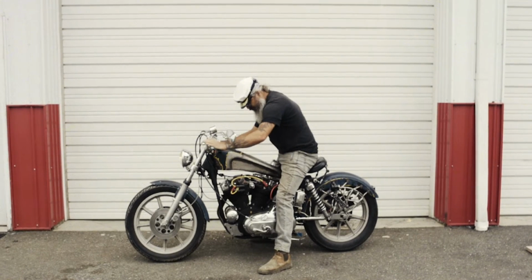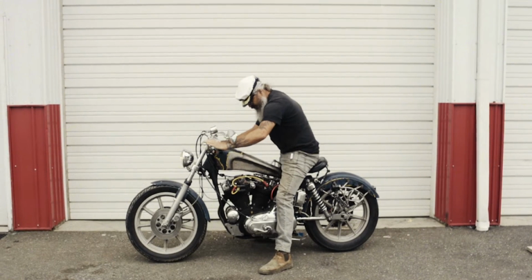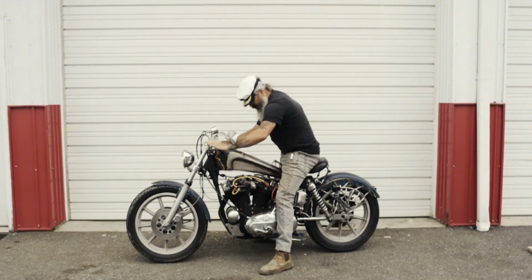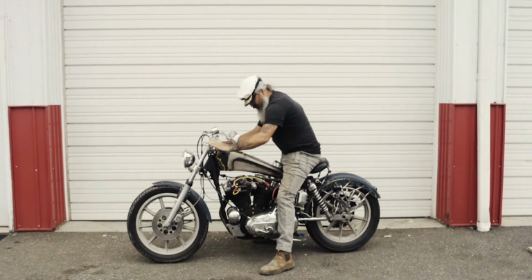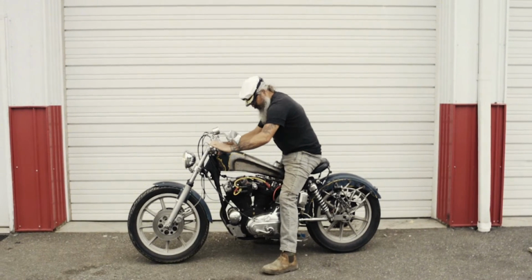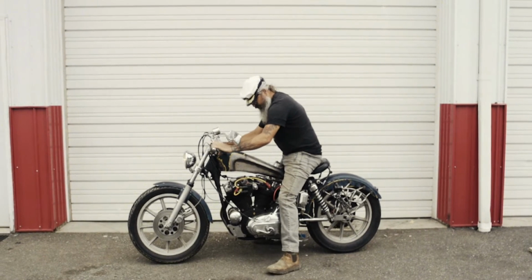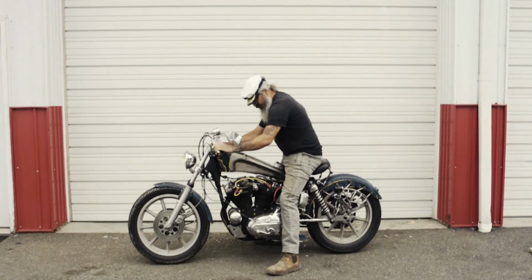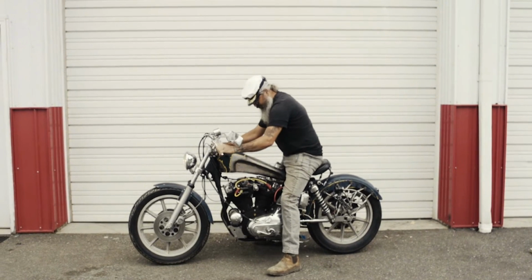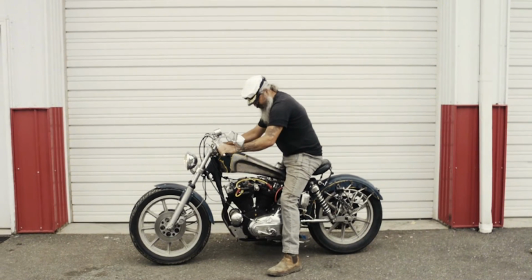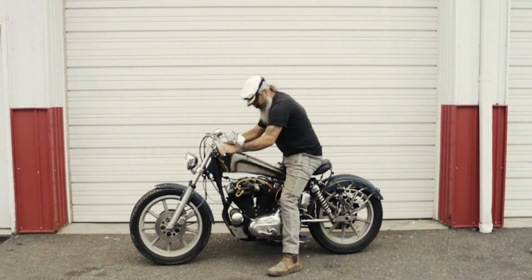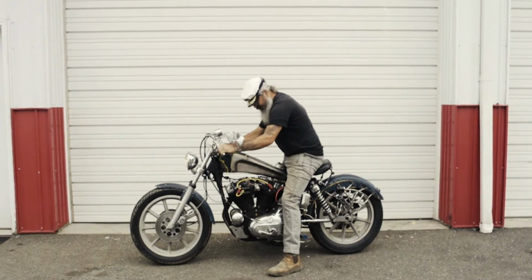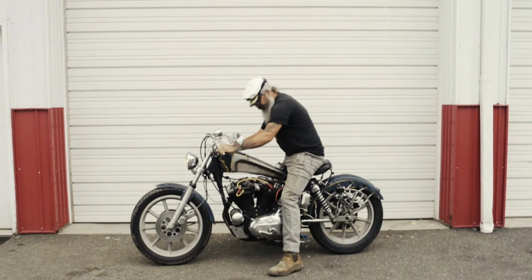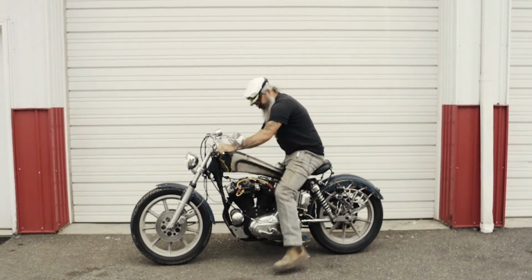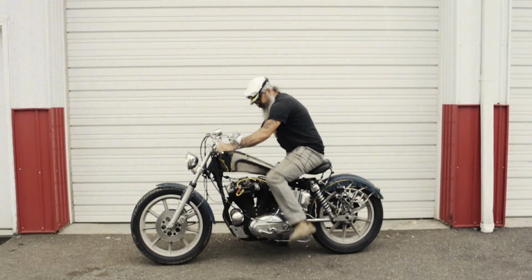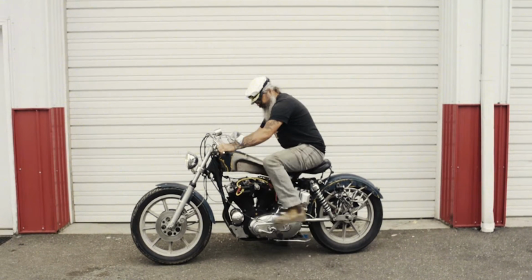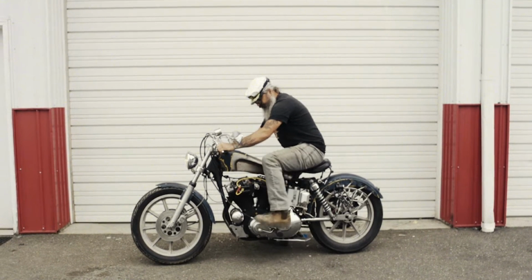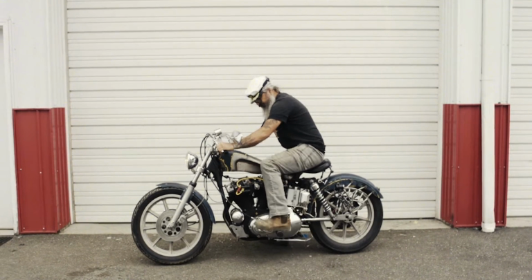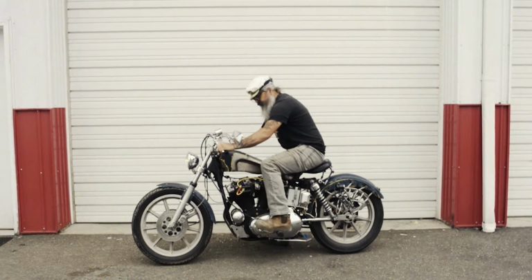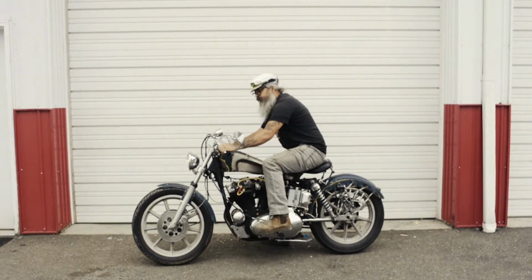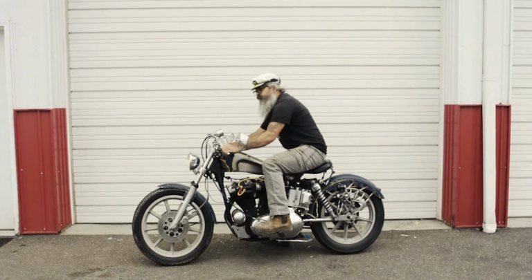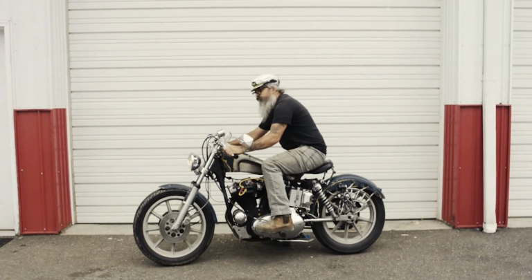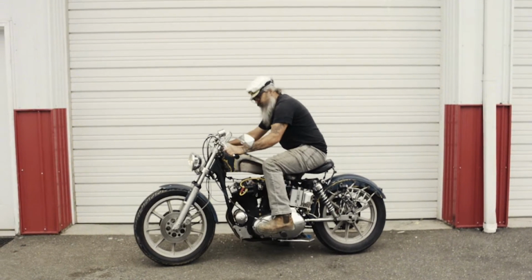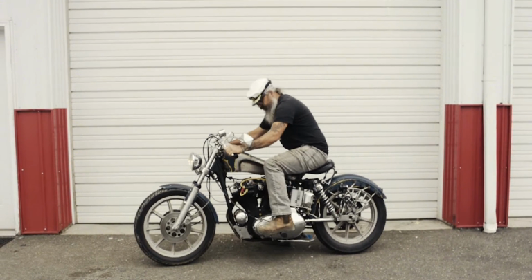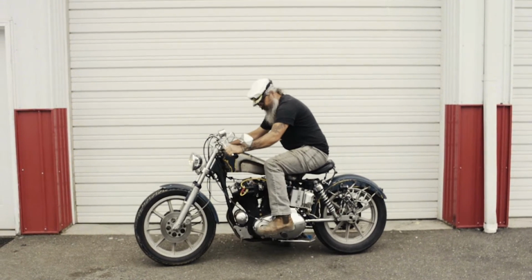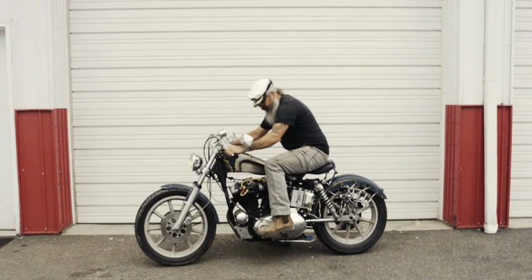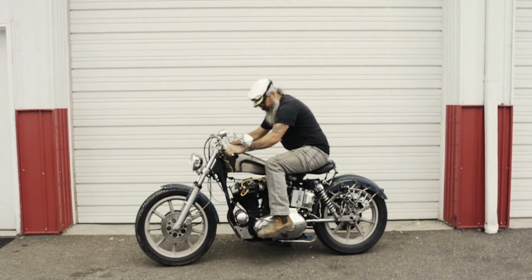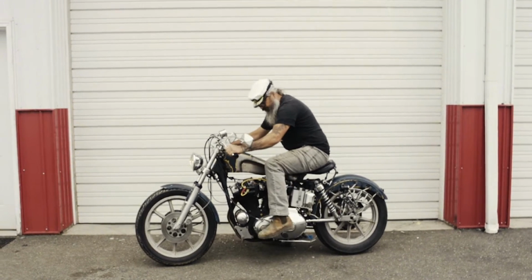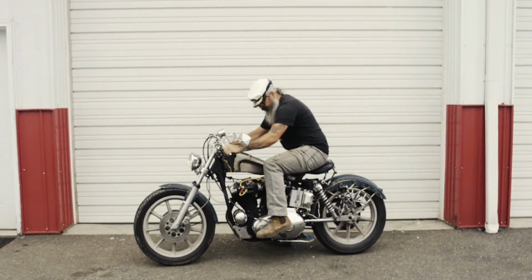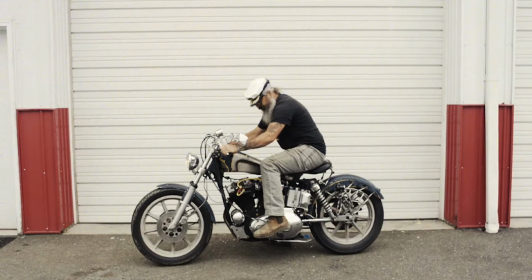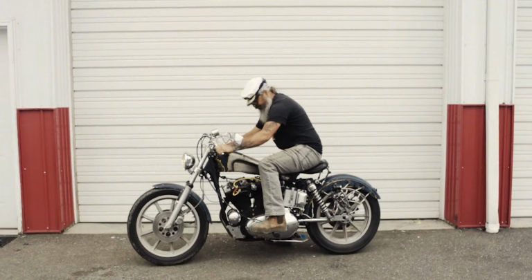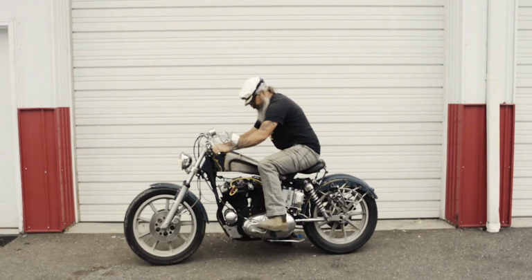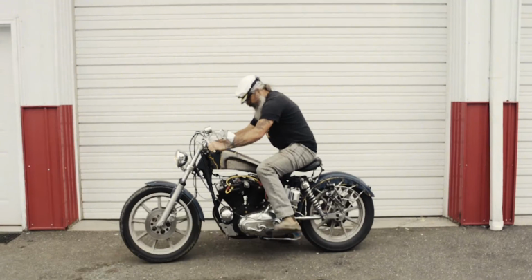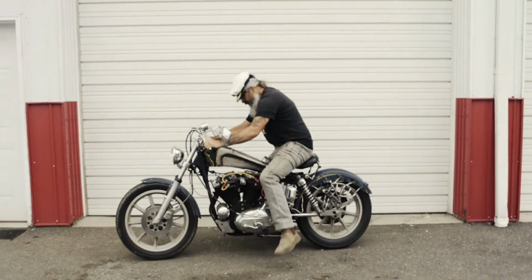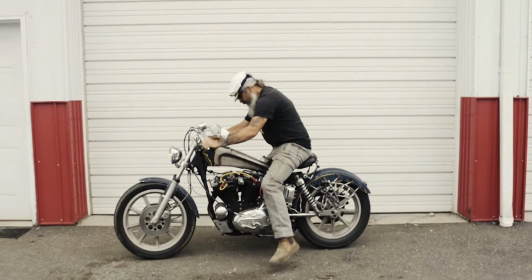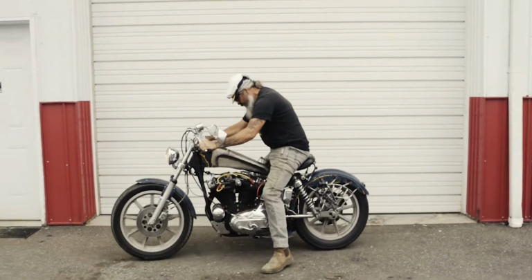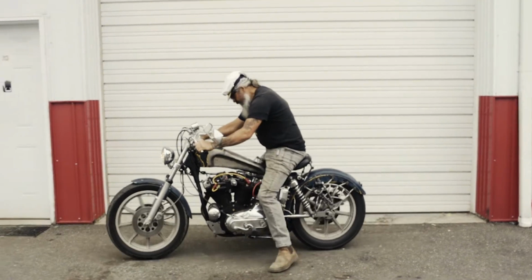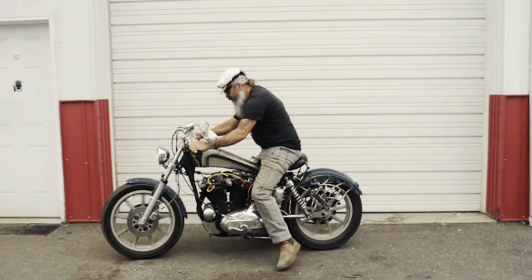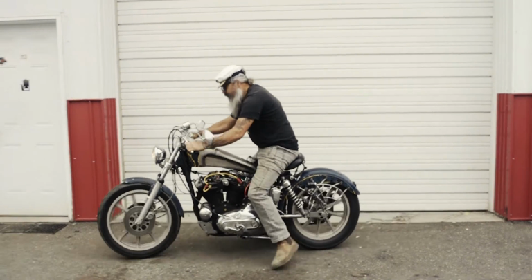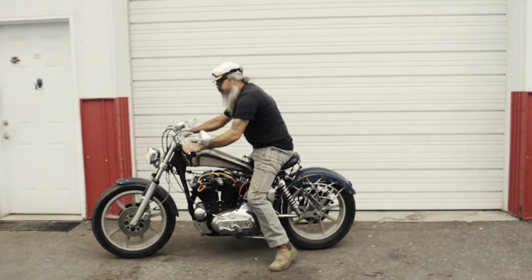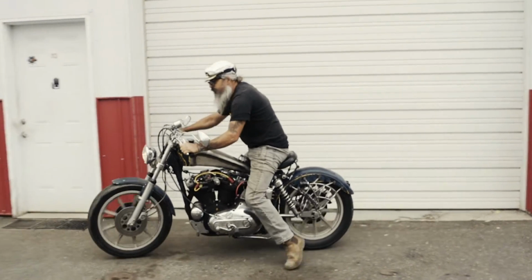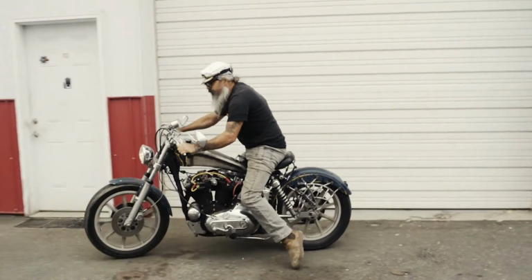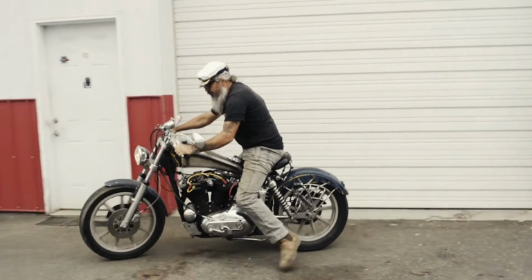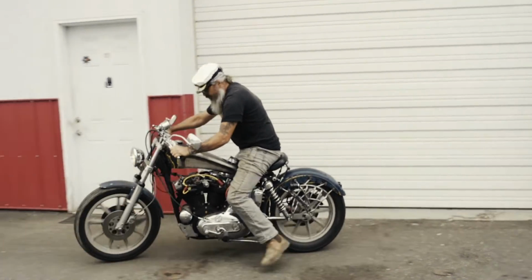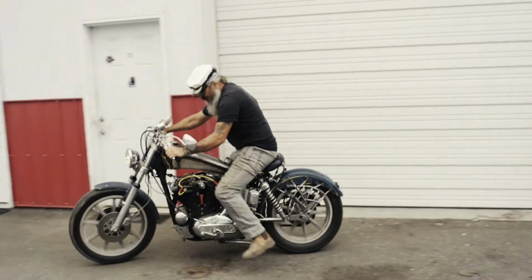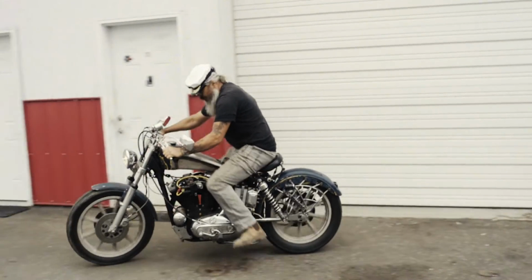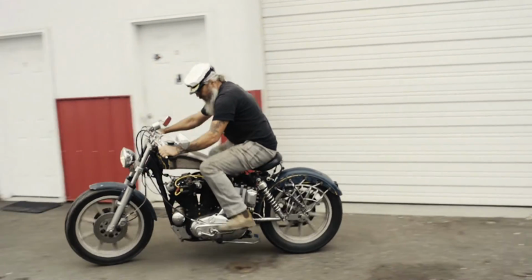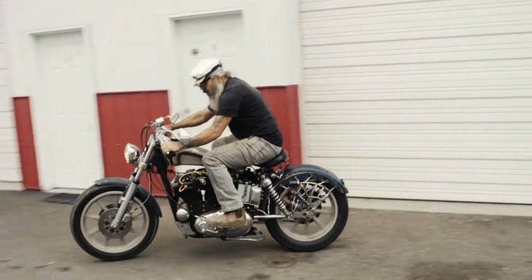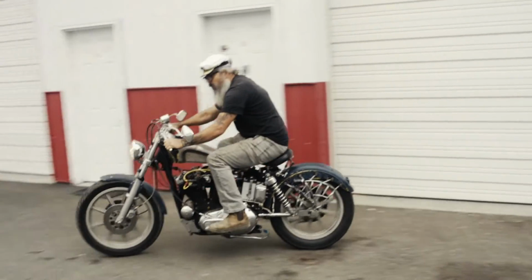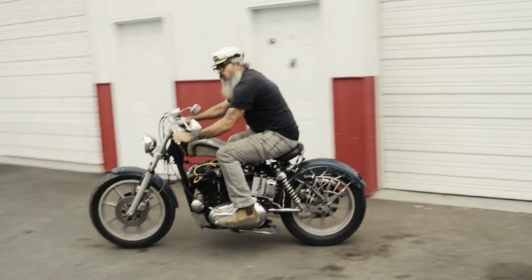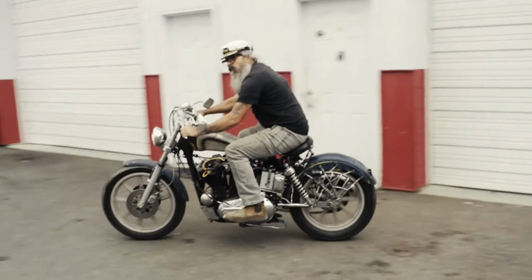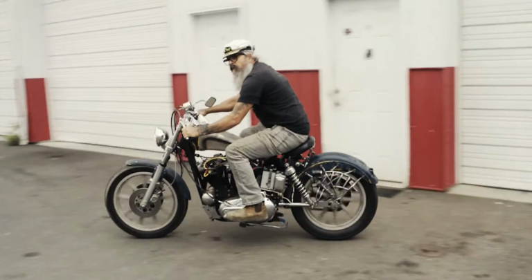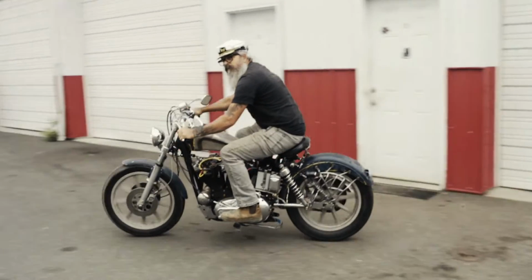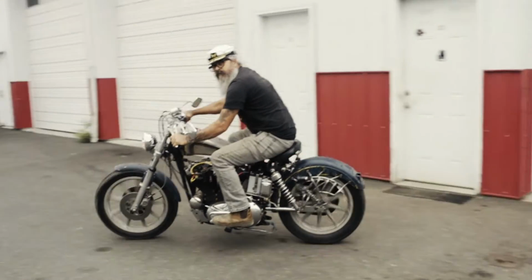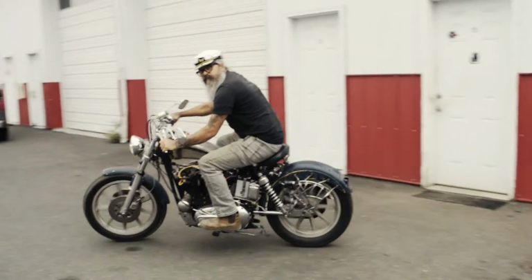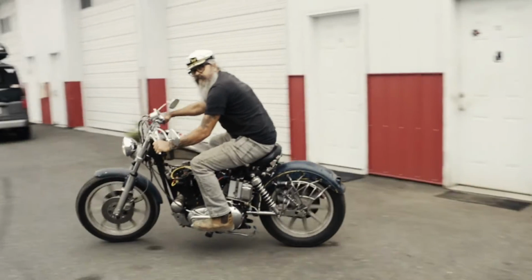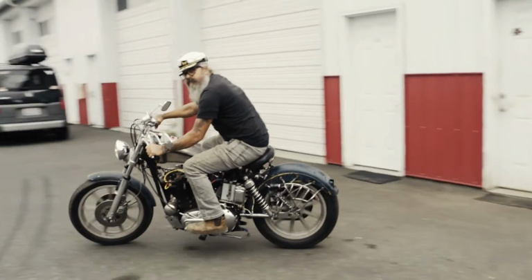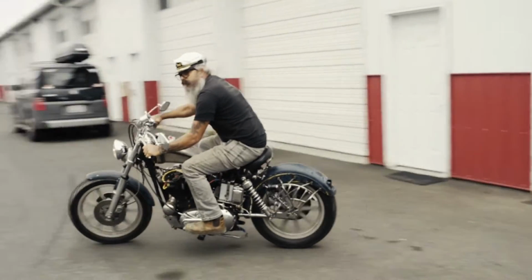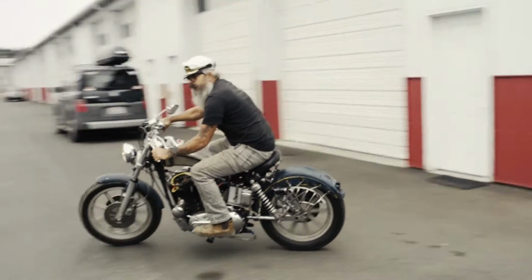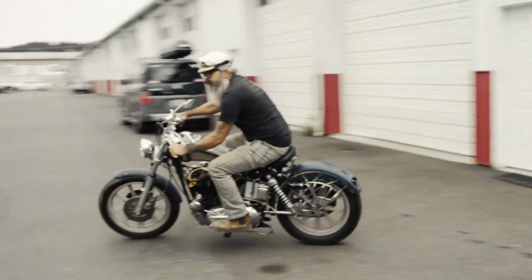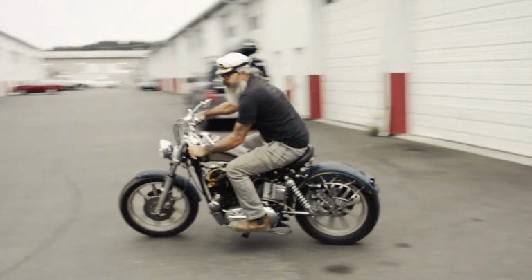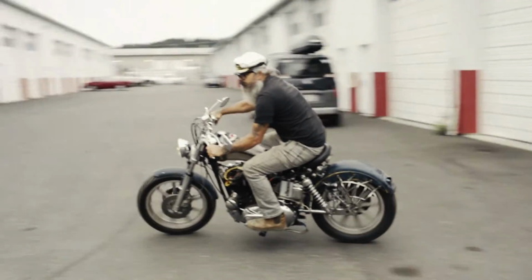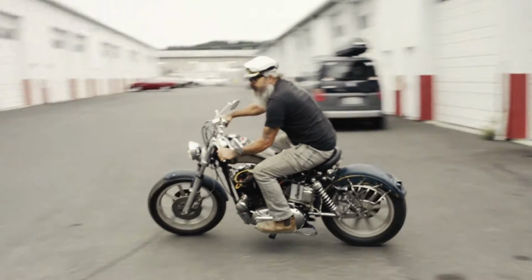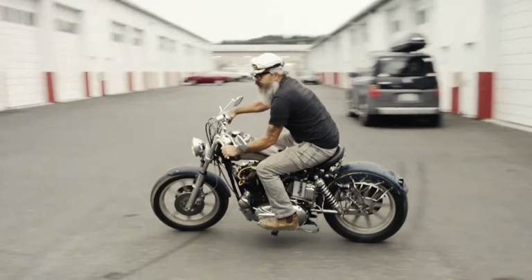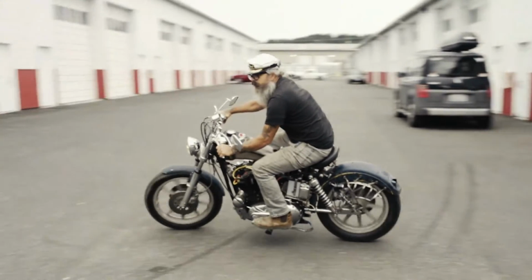If you're a fabricator, a creator, or a maker, there's always more to learn.